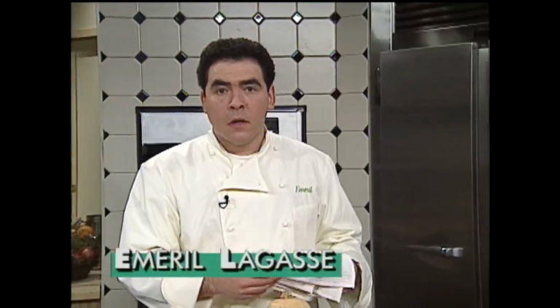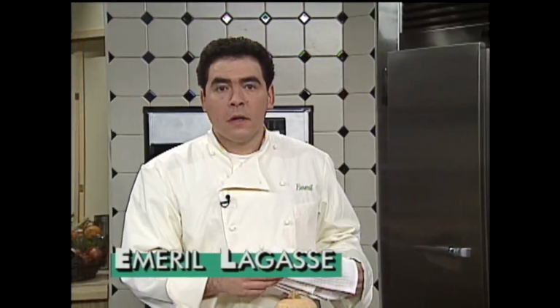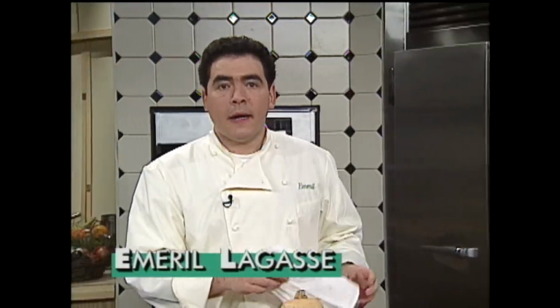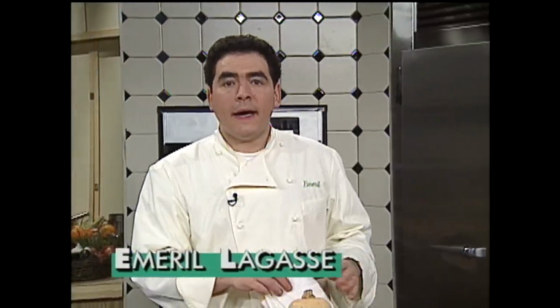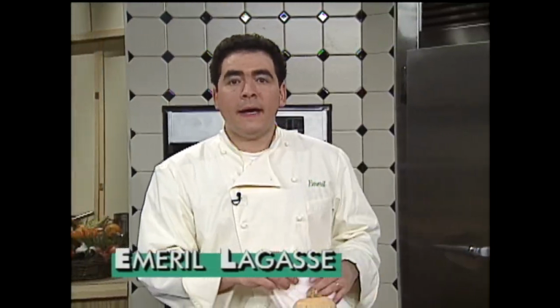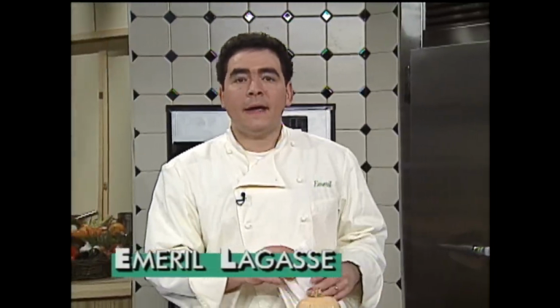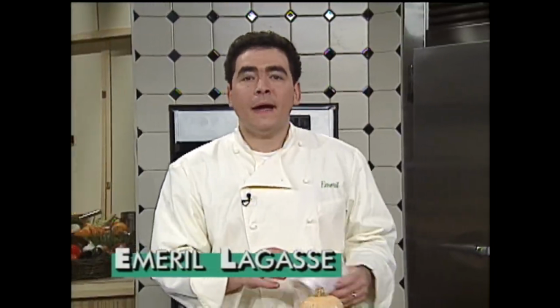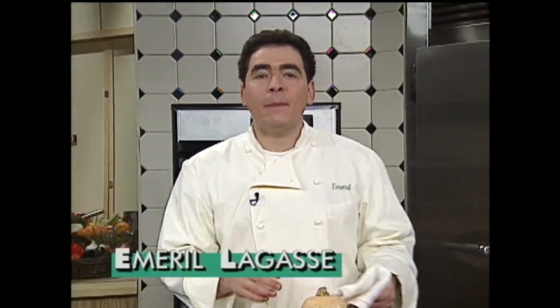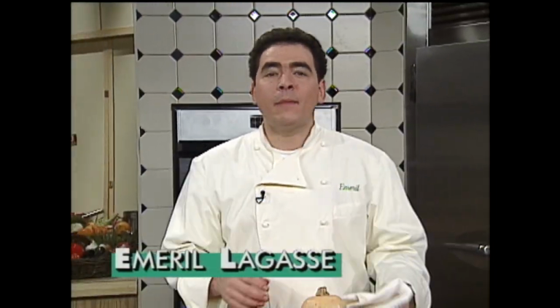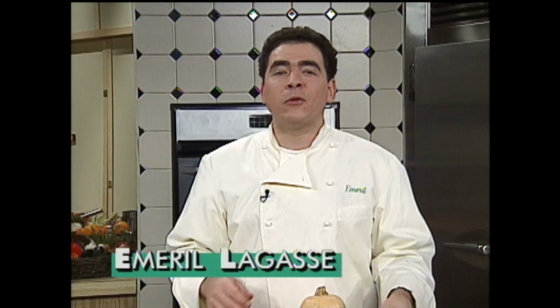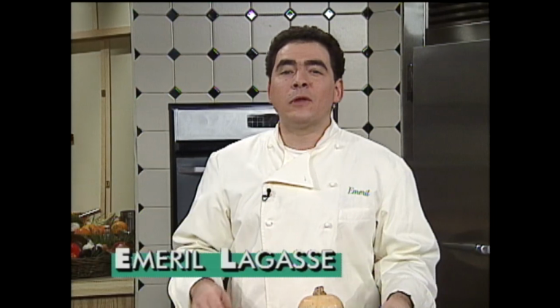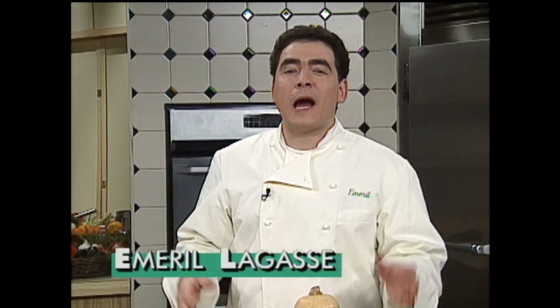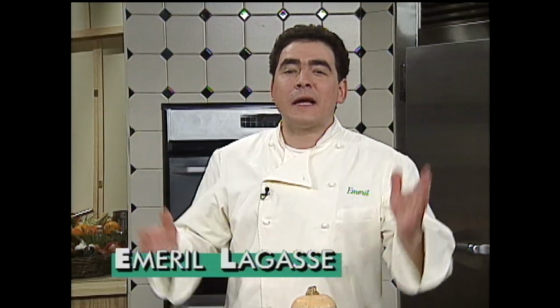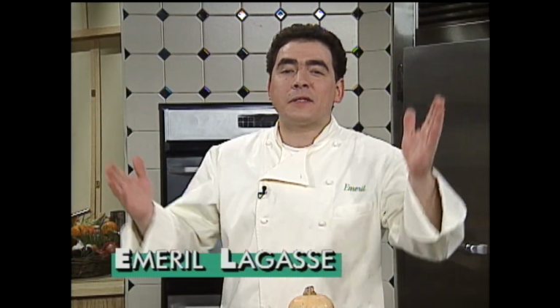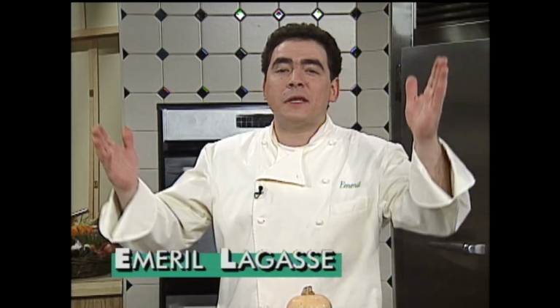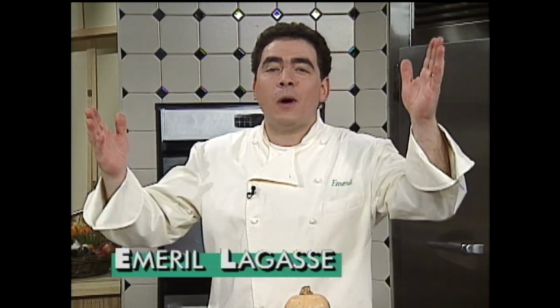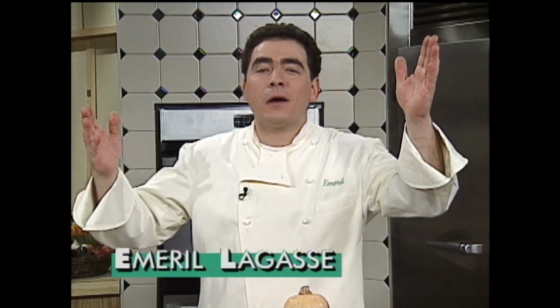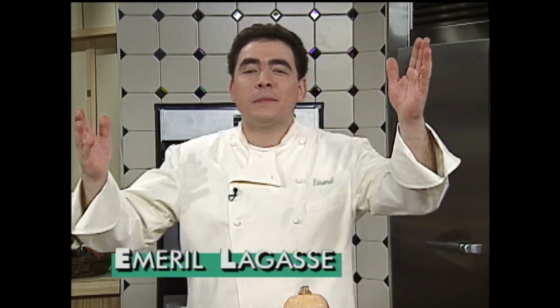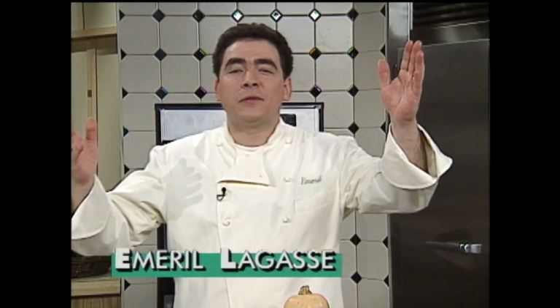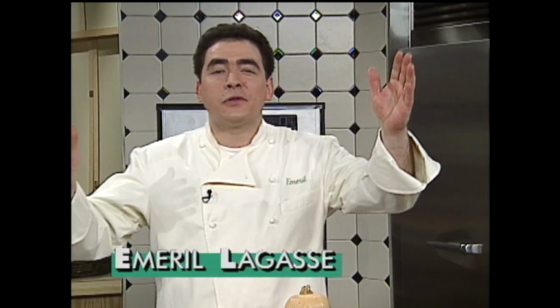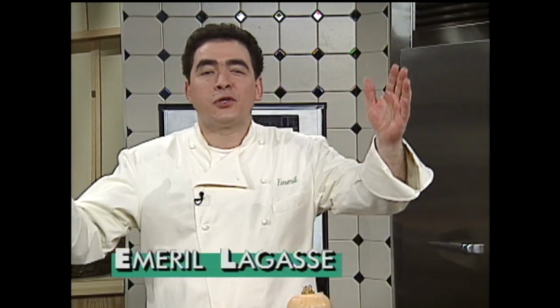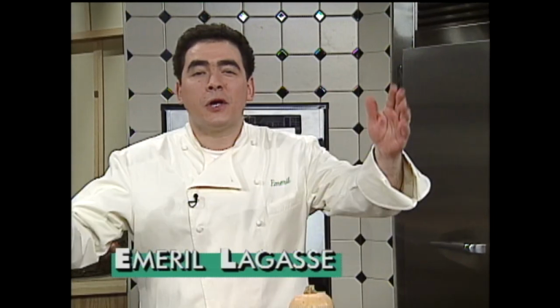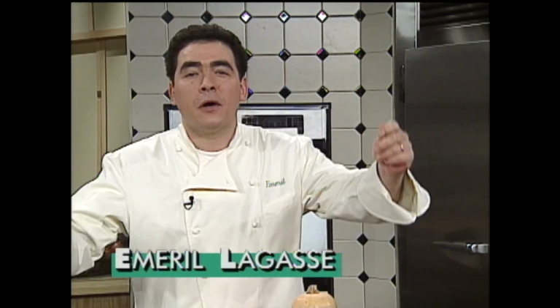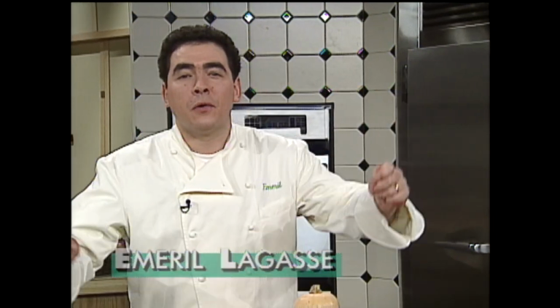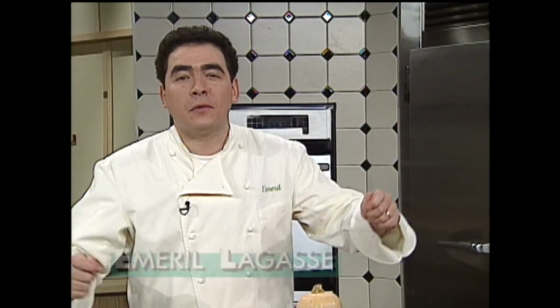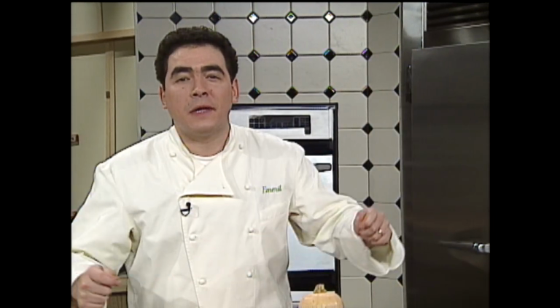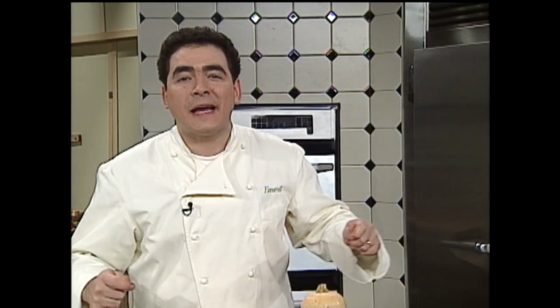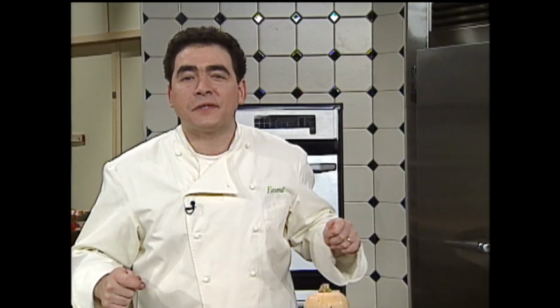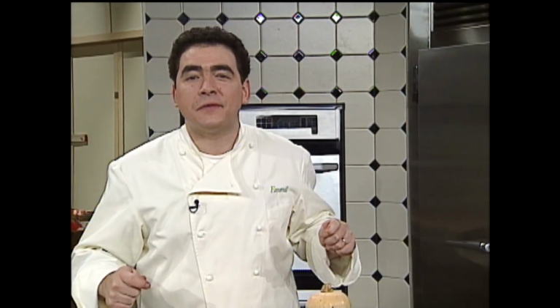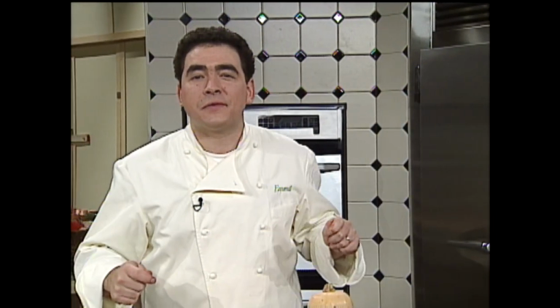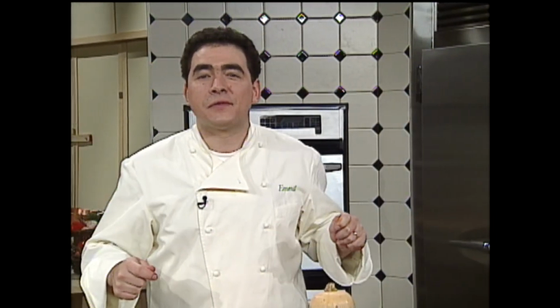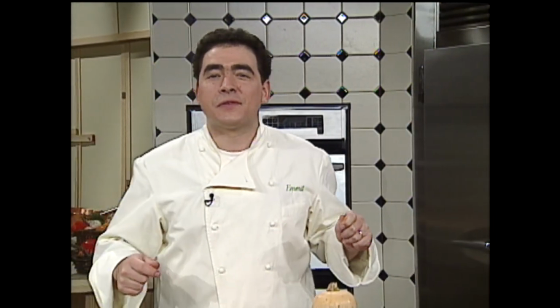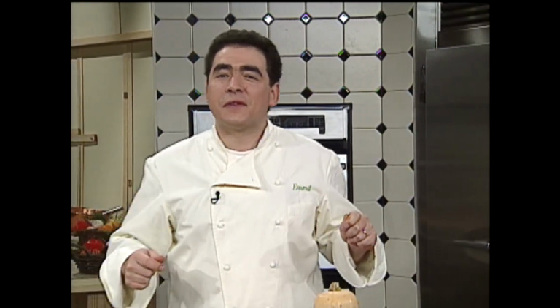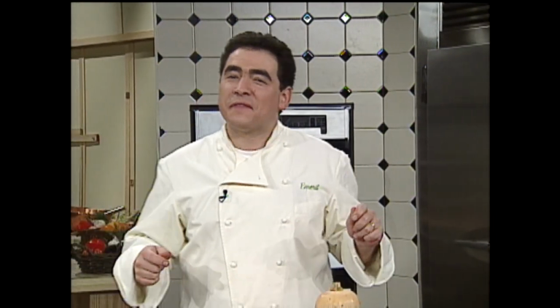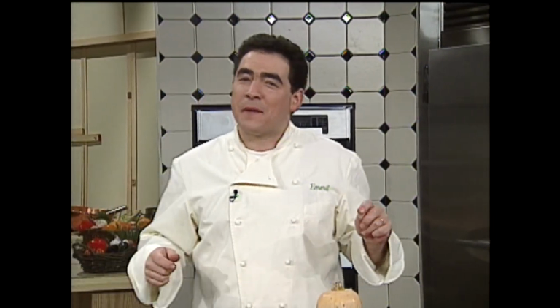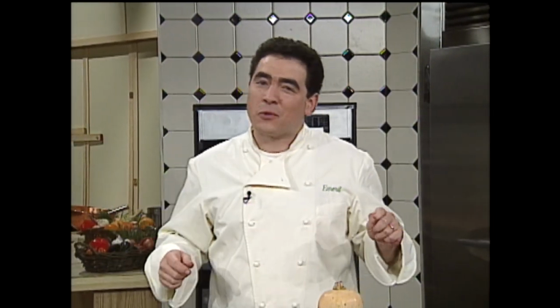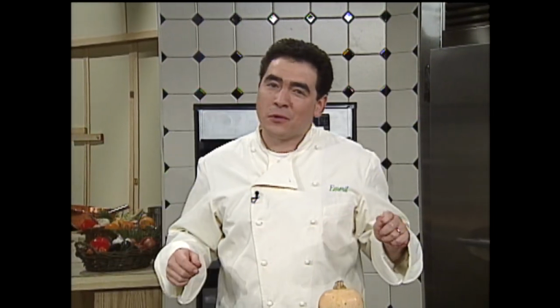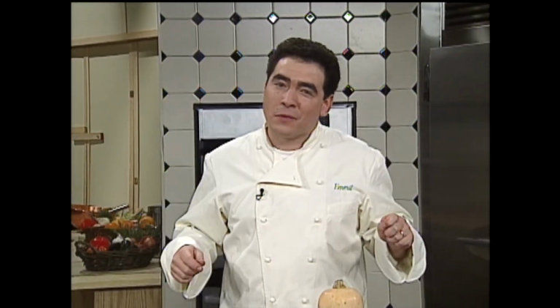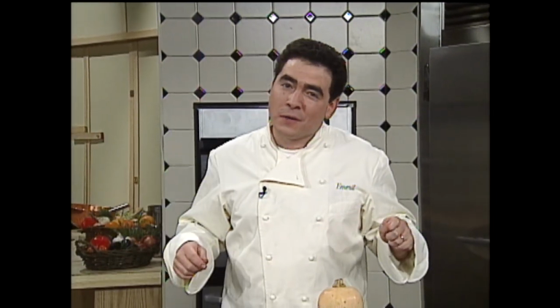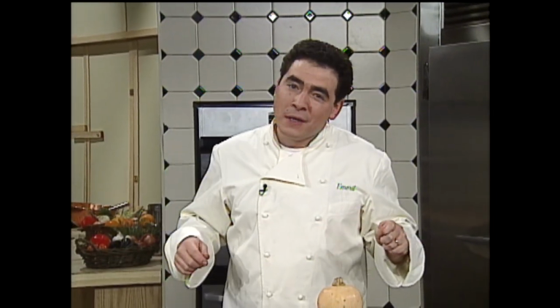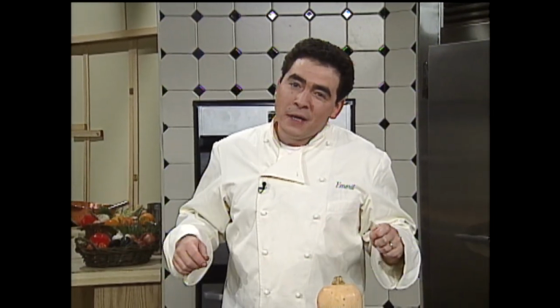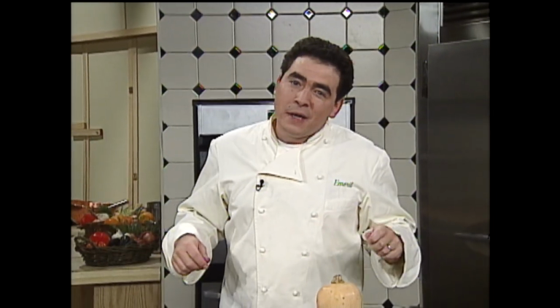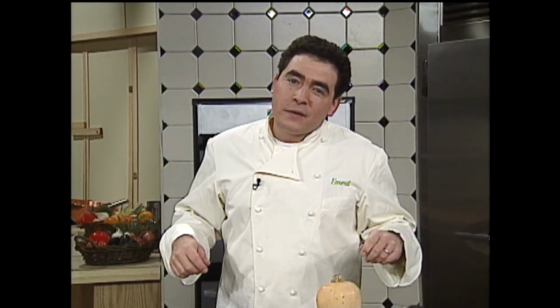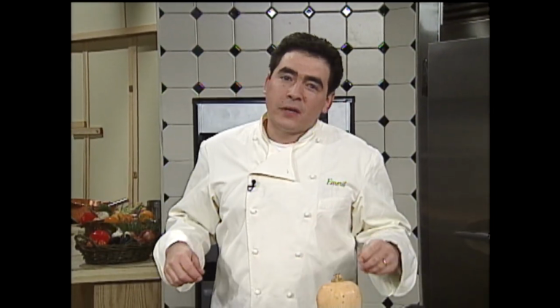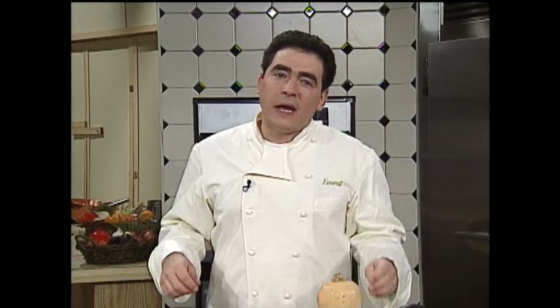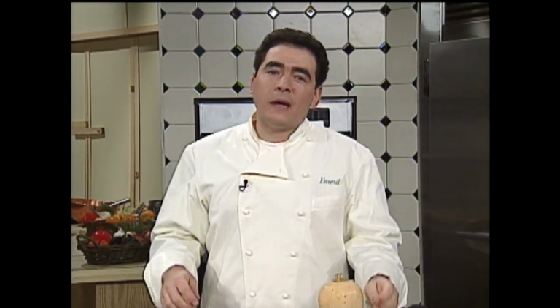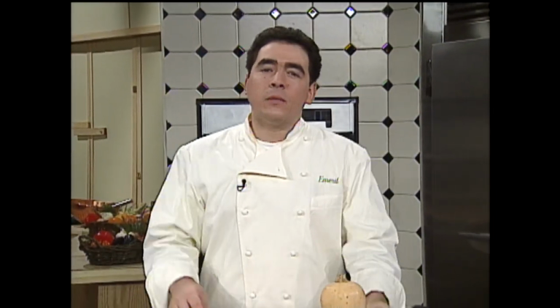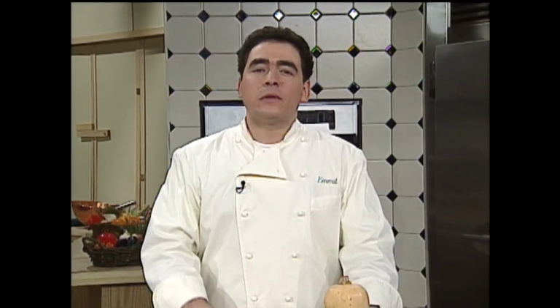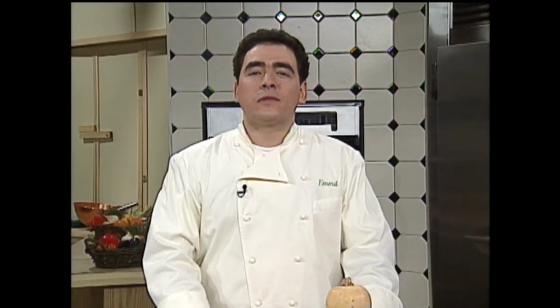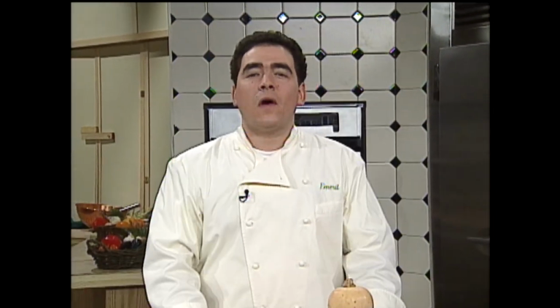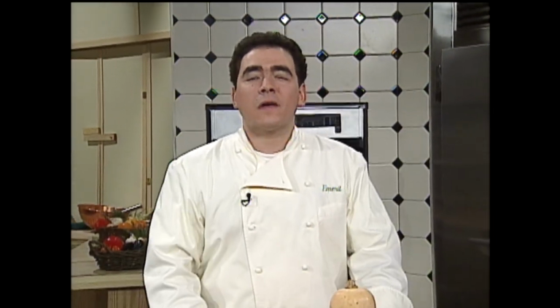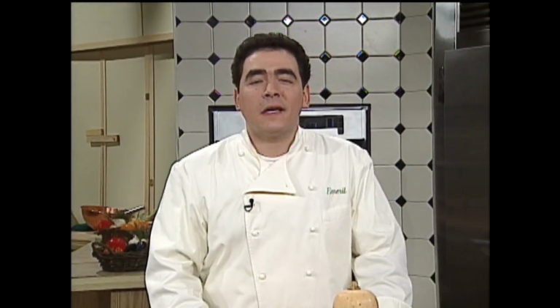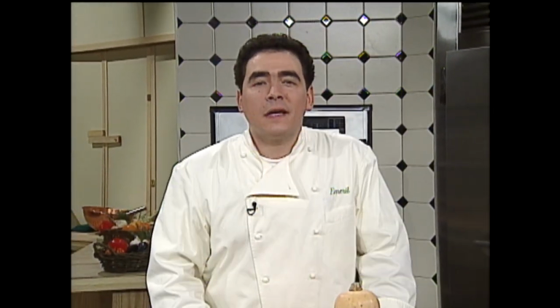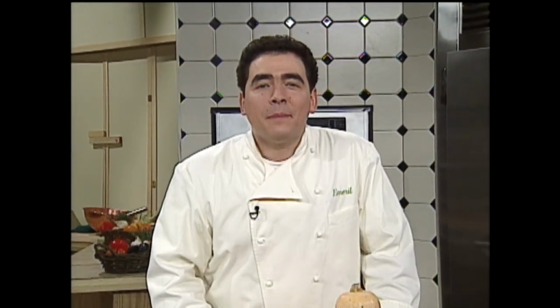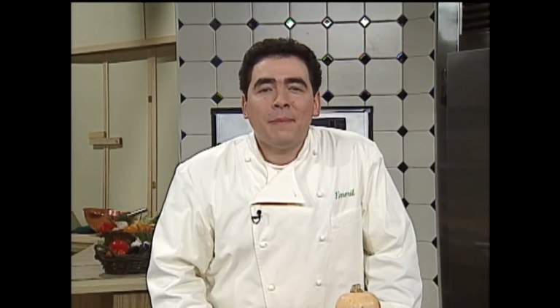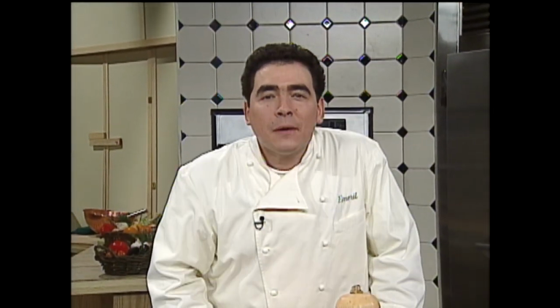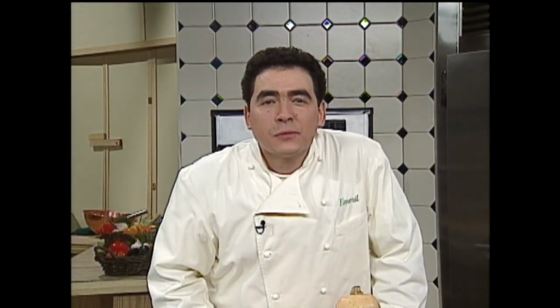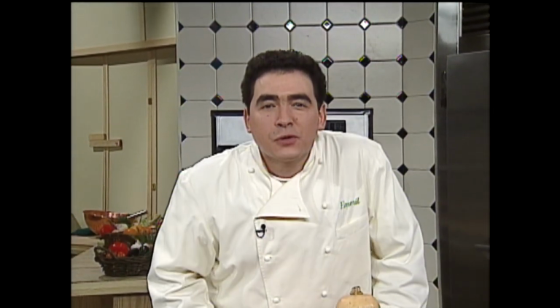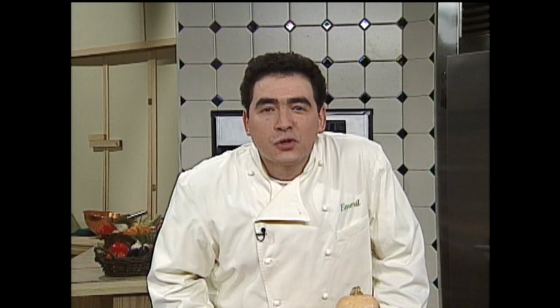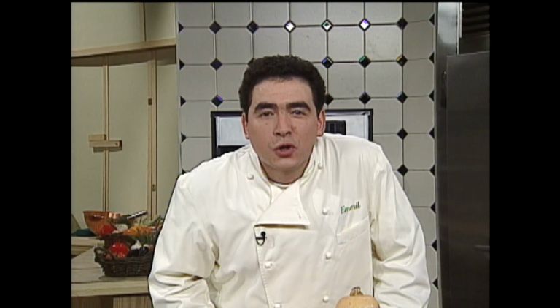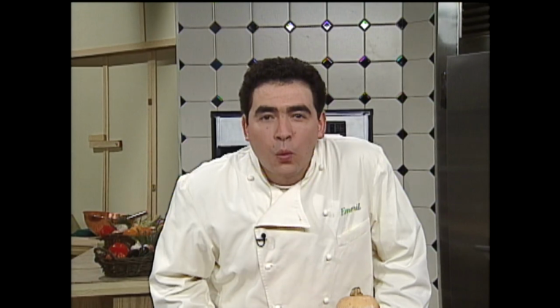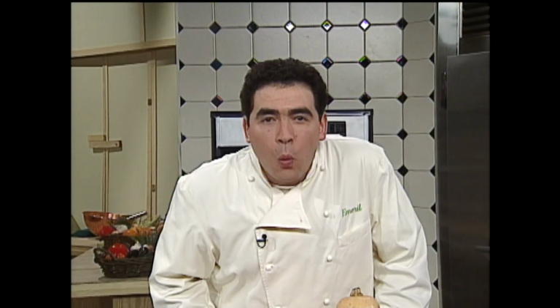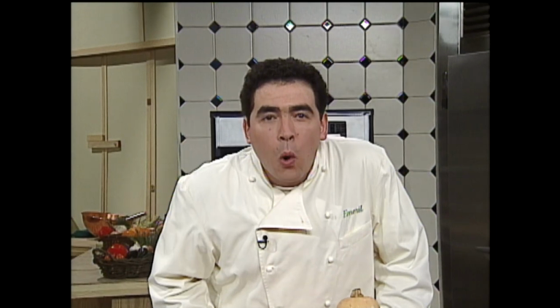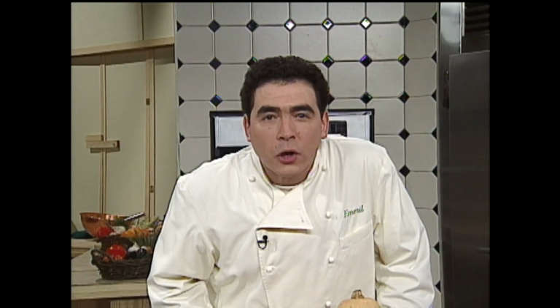Hey, I'm Emeril Lagasse. Welcome to the show, The Essence of Emeril. Today we're talking about squash.